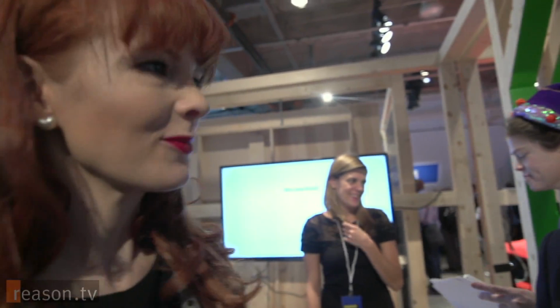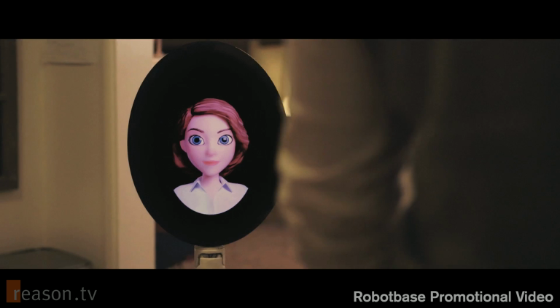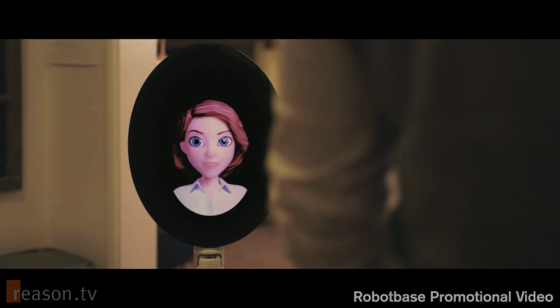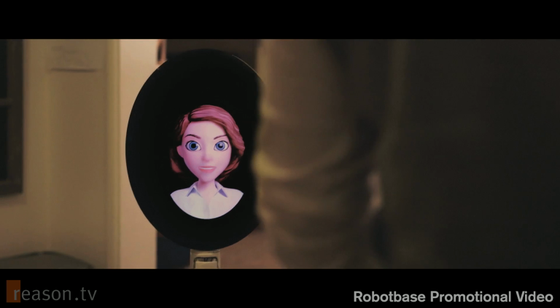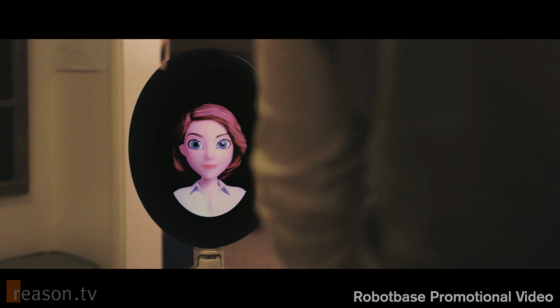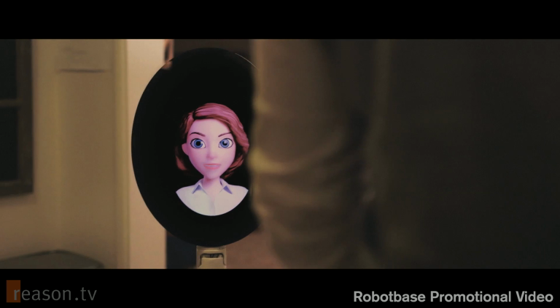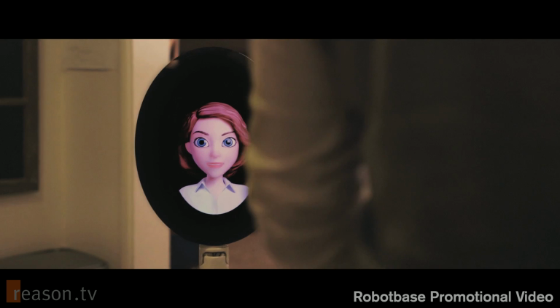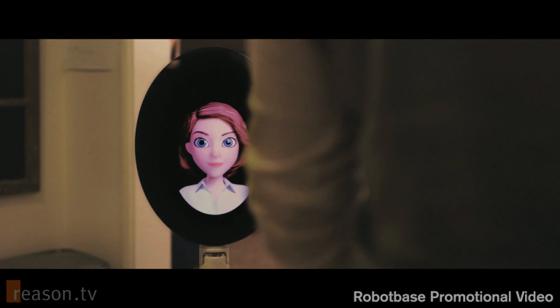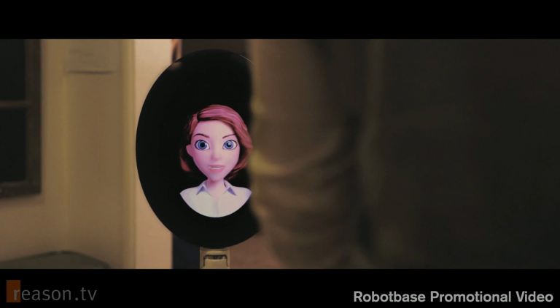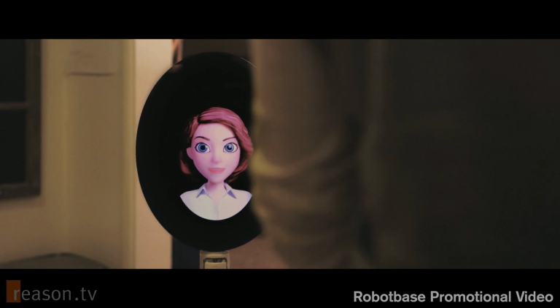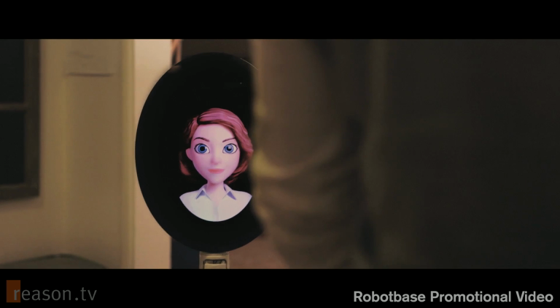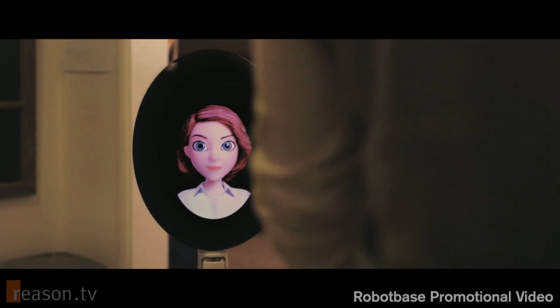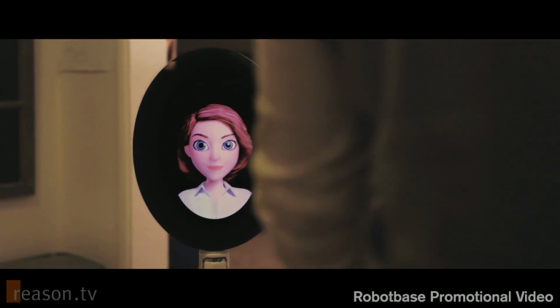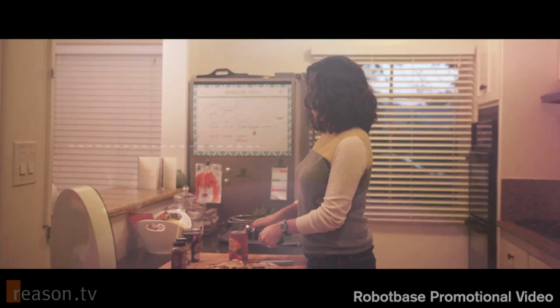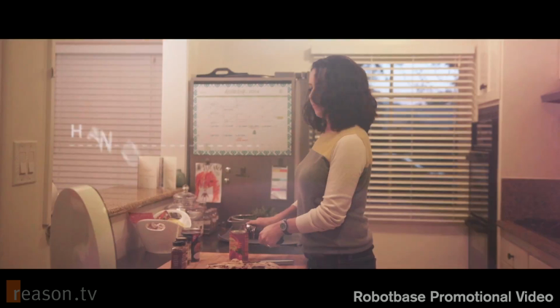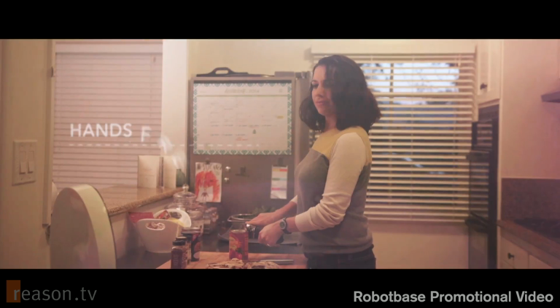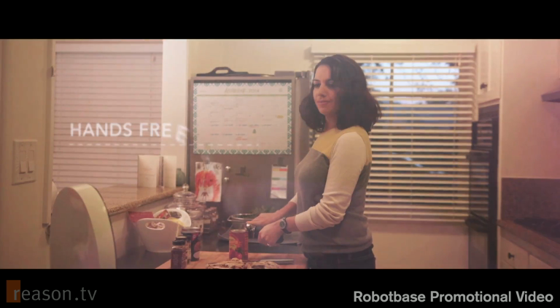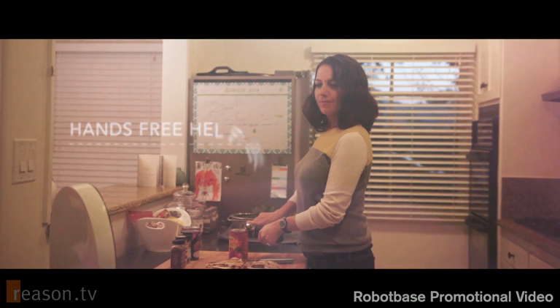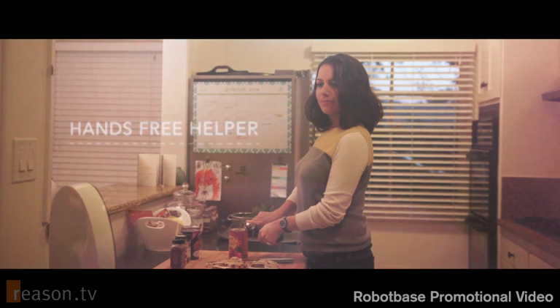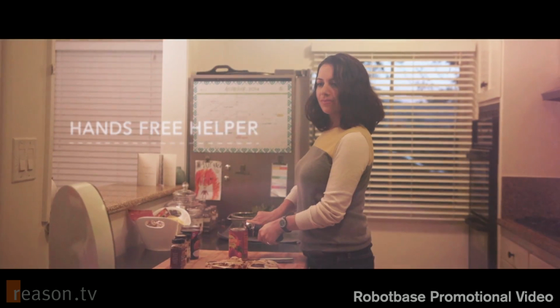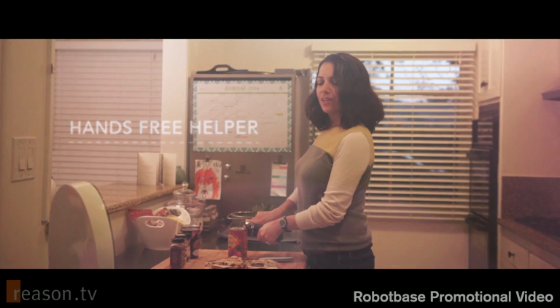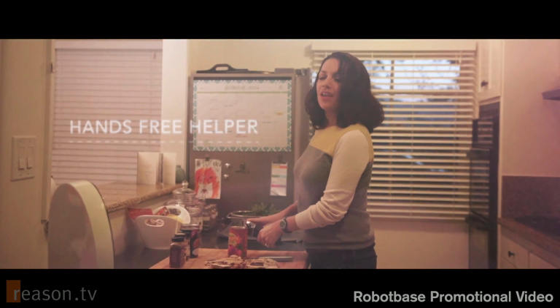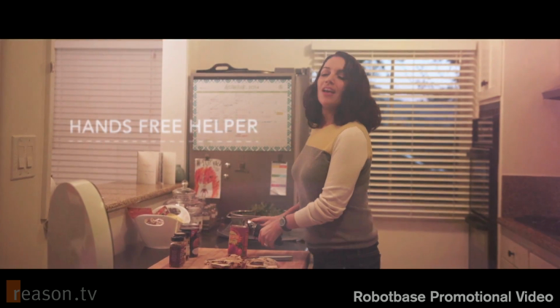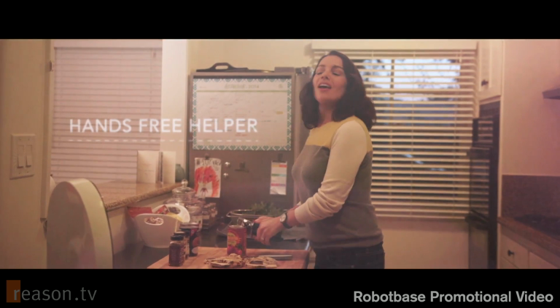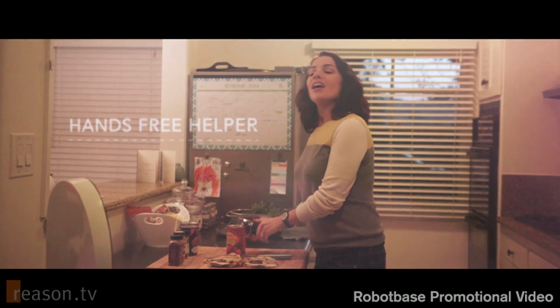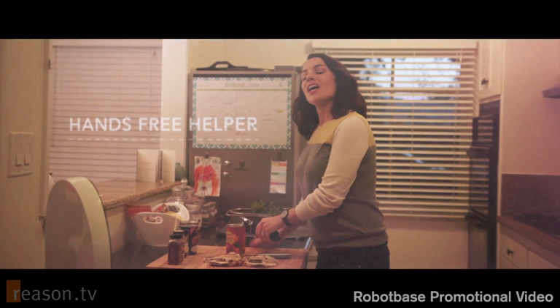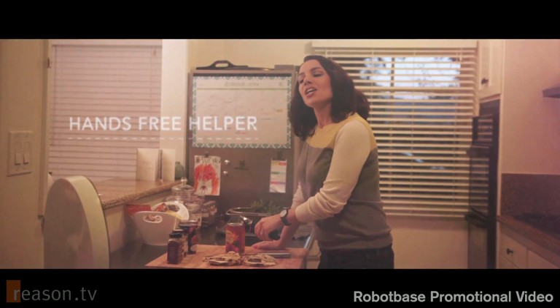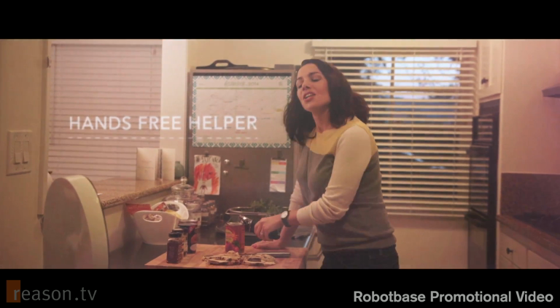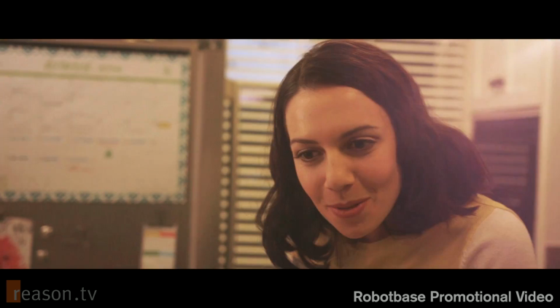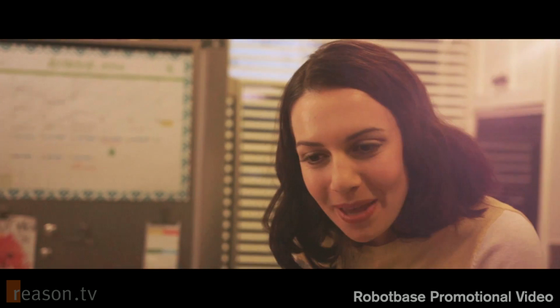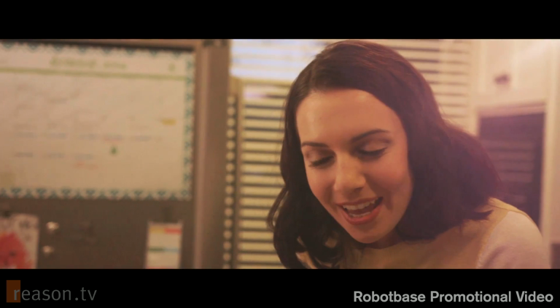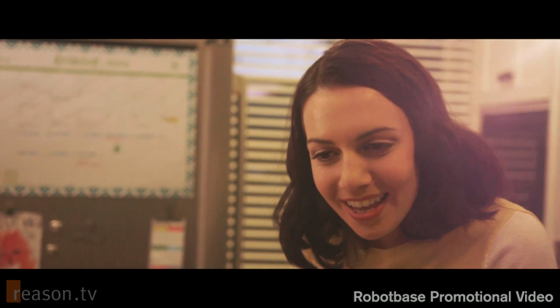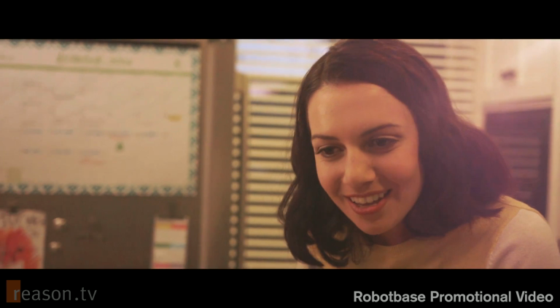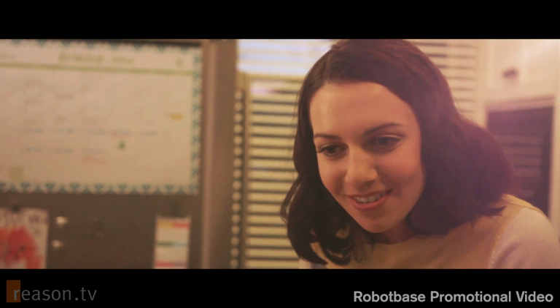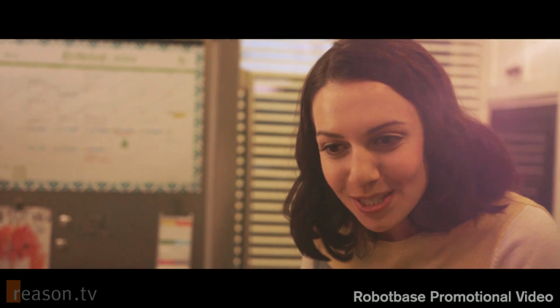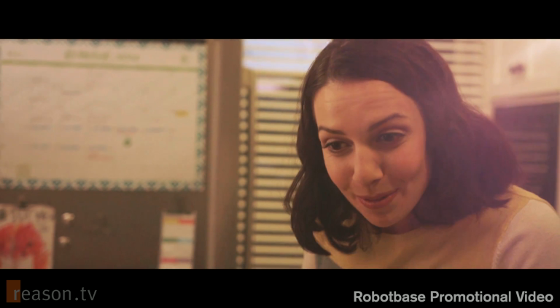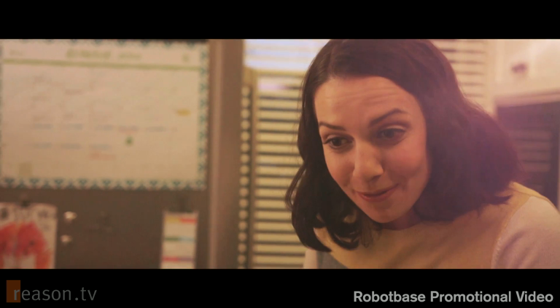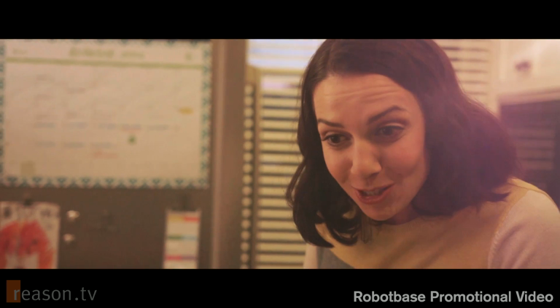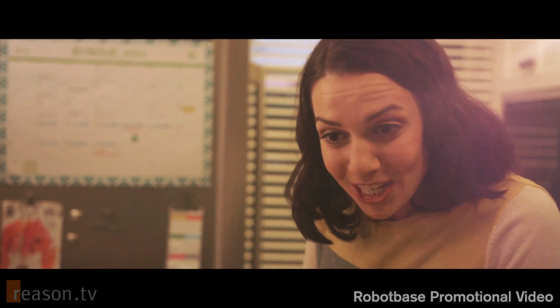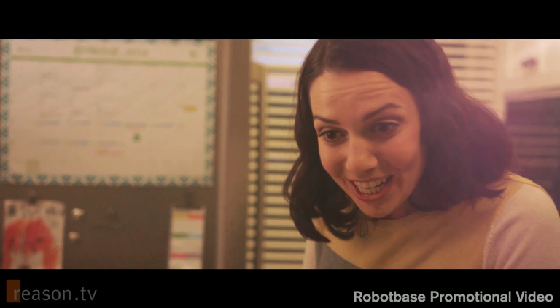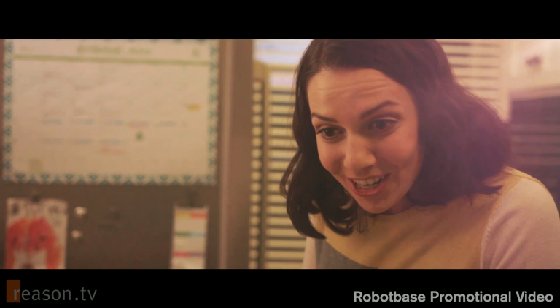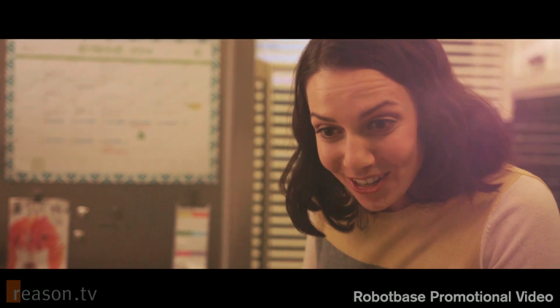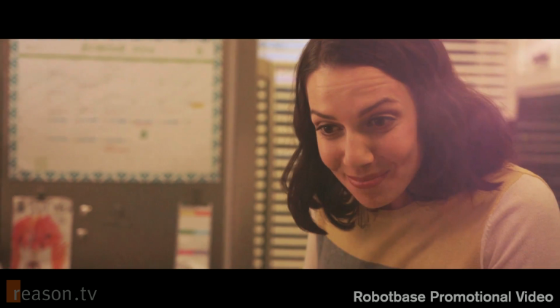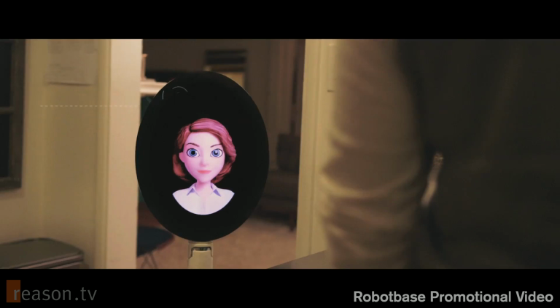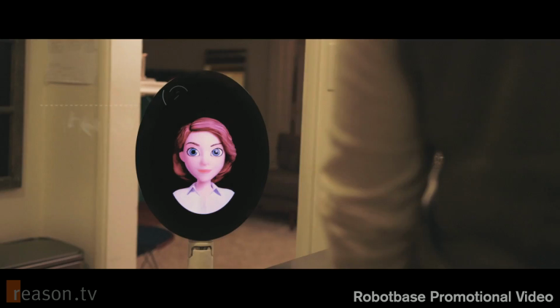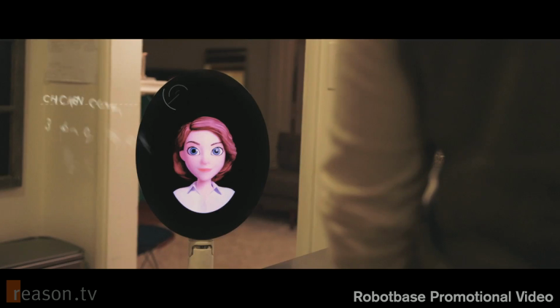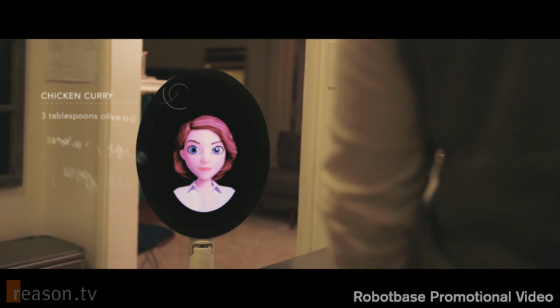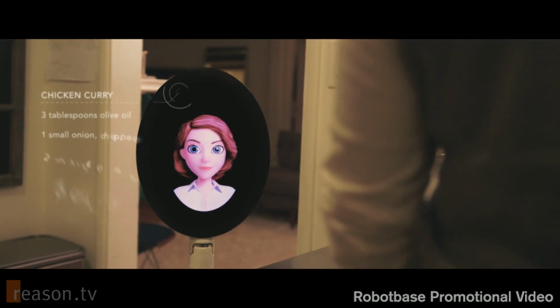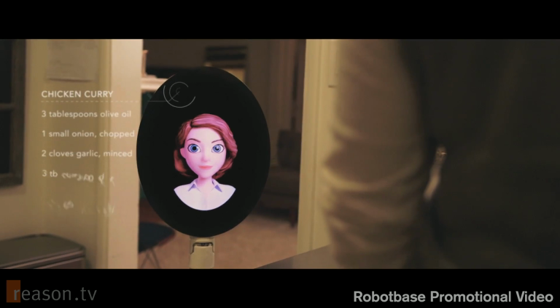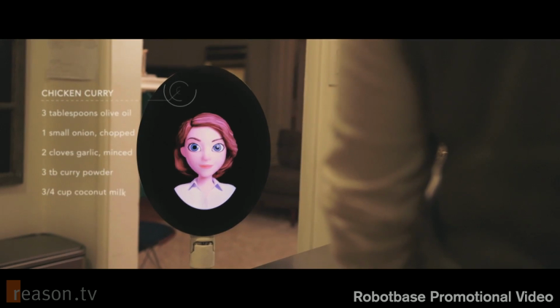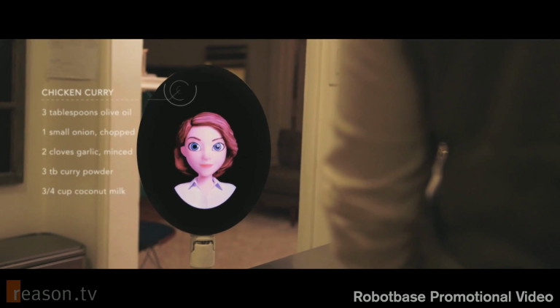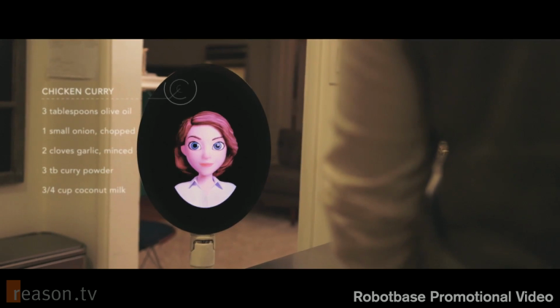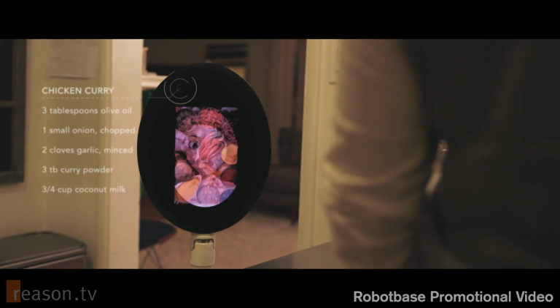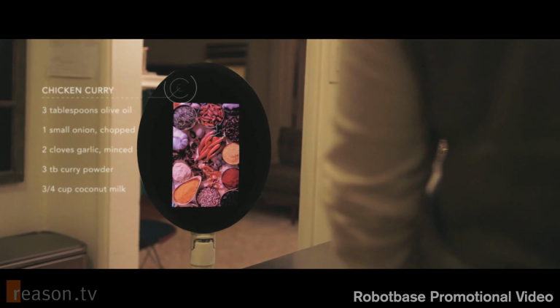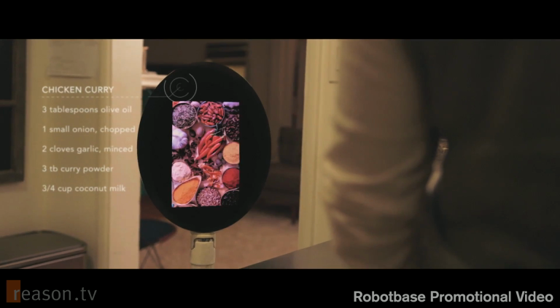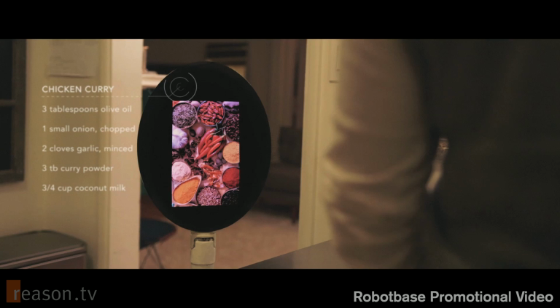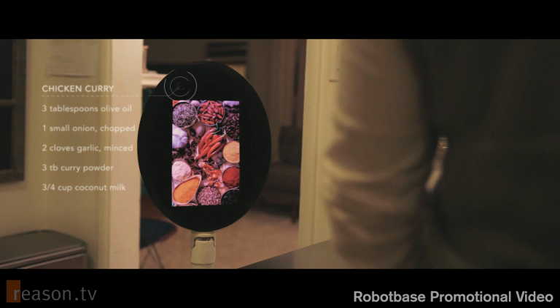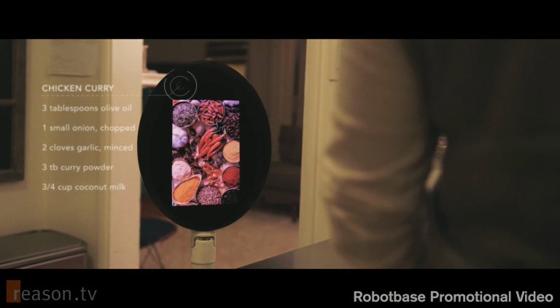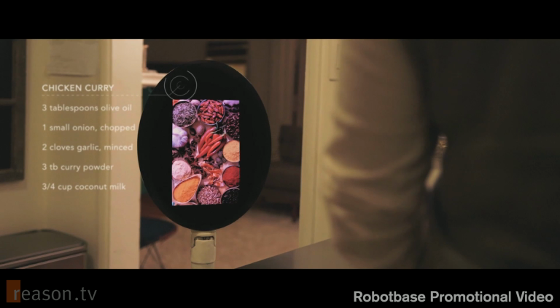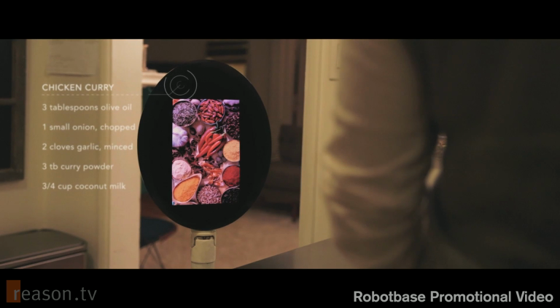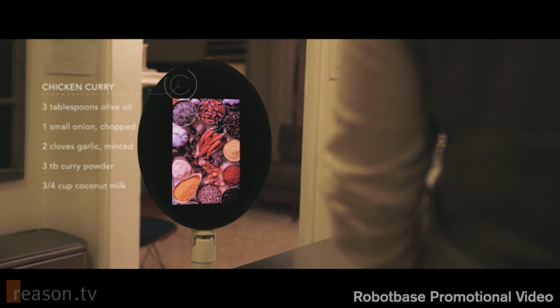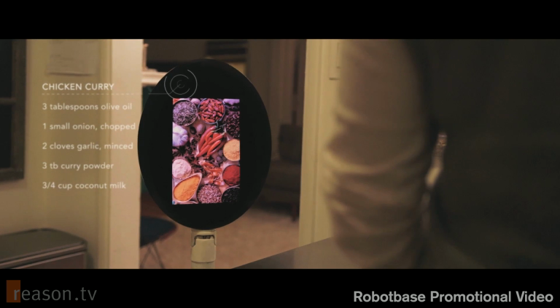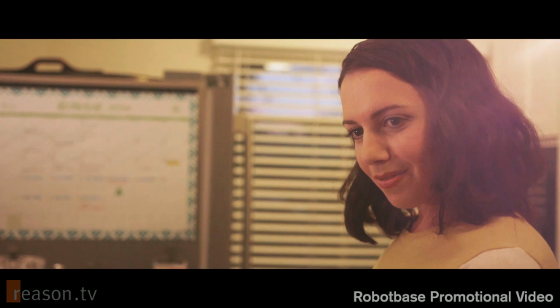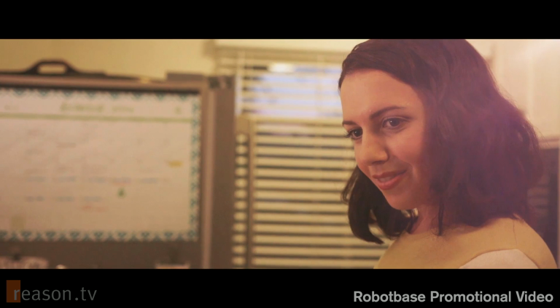Hey, need some help in here? Could you pull up a recipe for chicken curry, please? I'll walk you through it step by step.